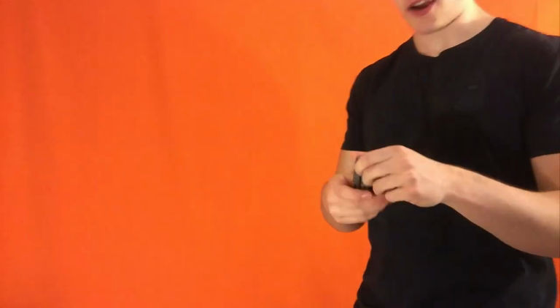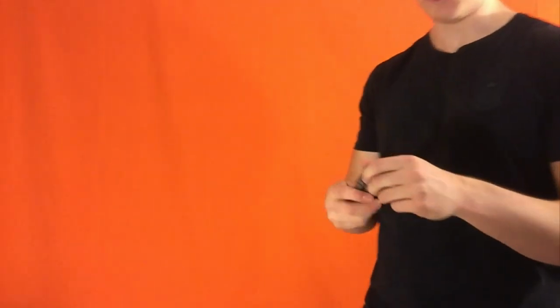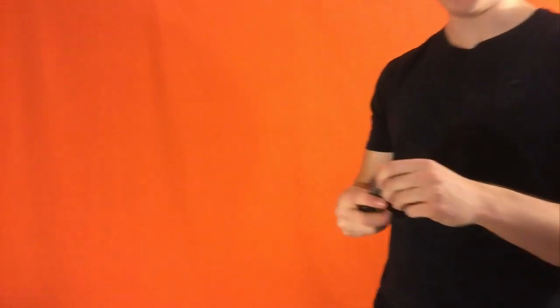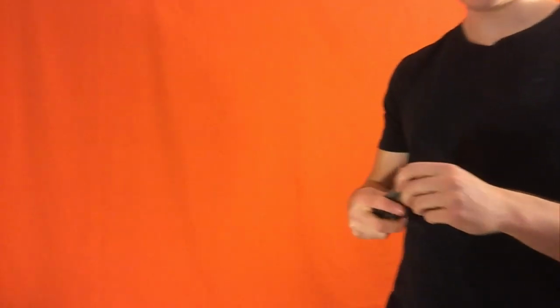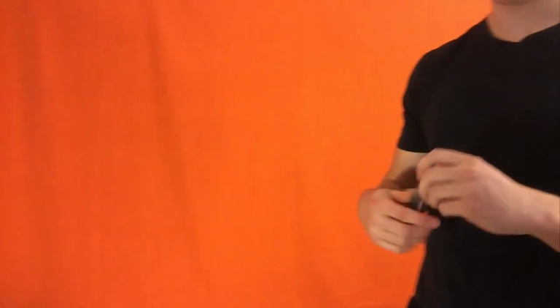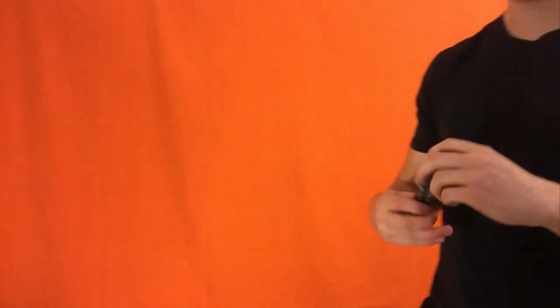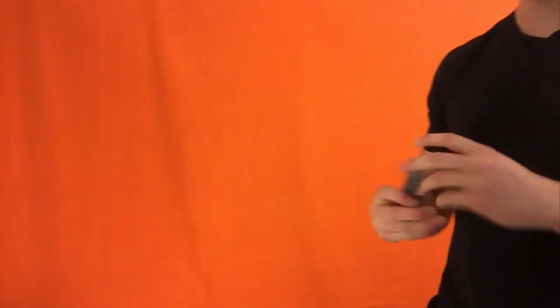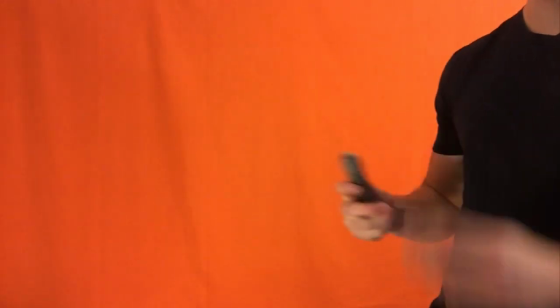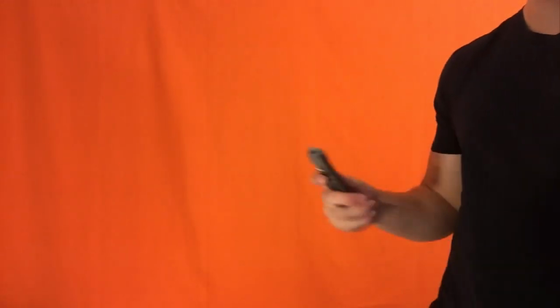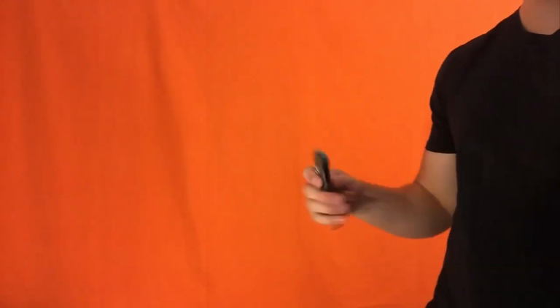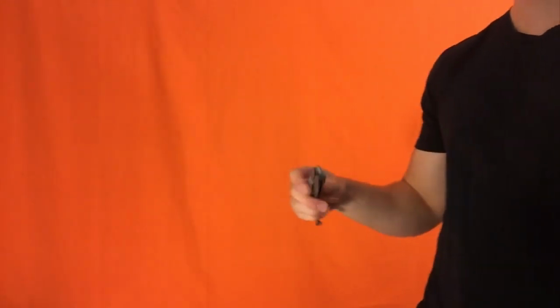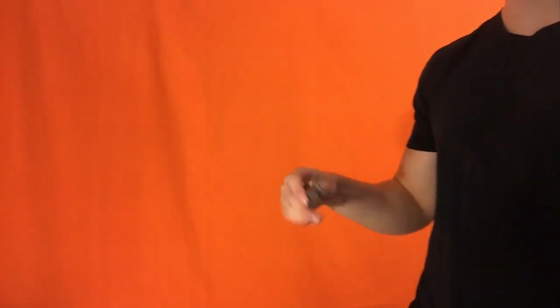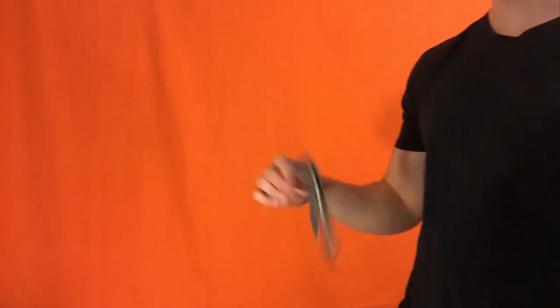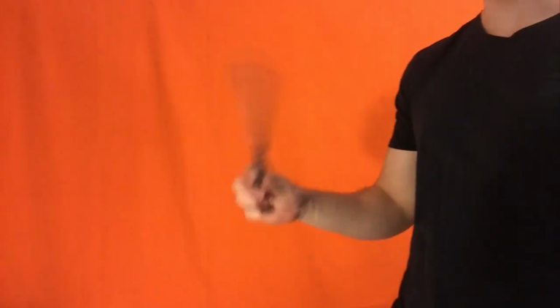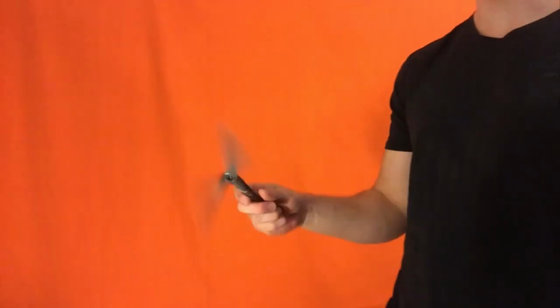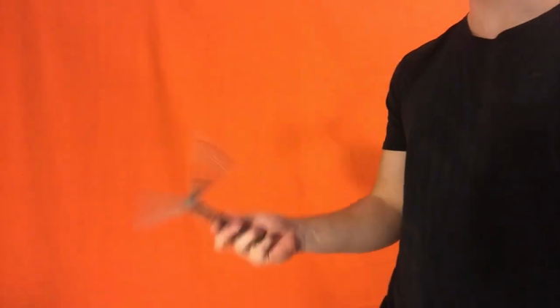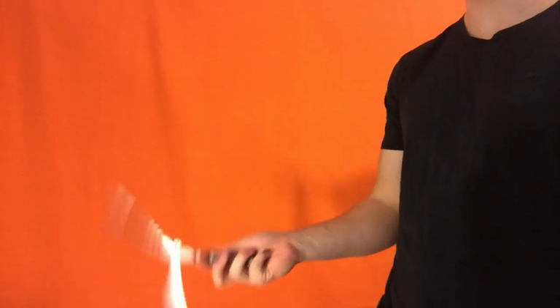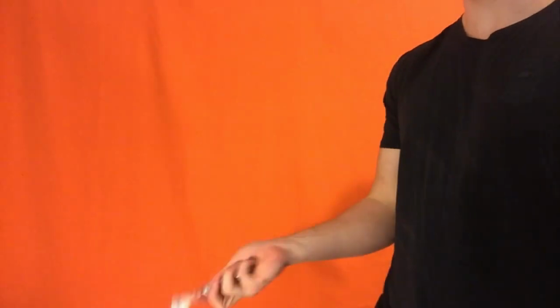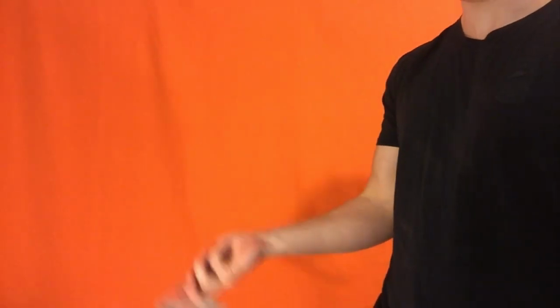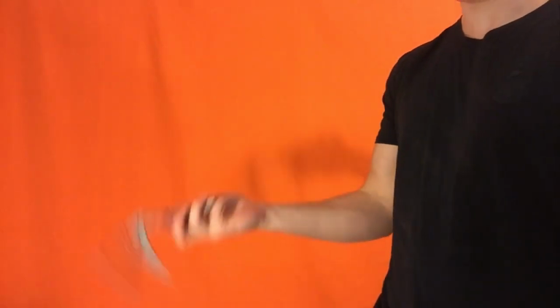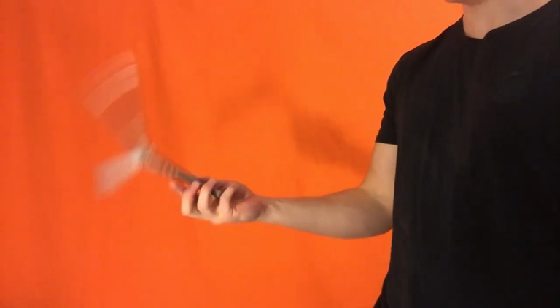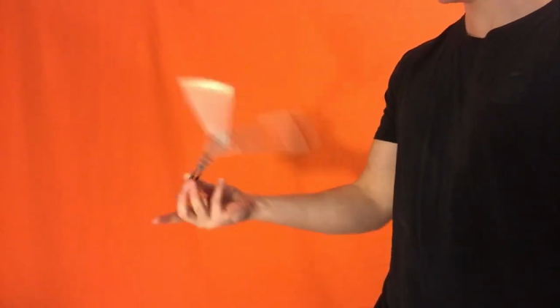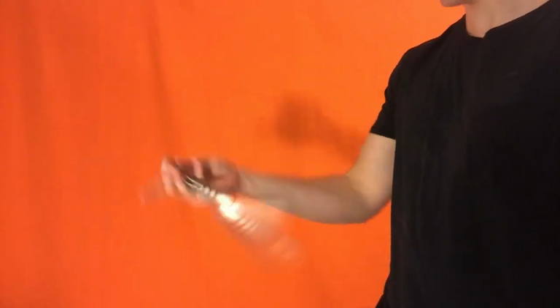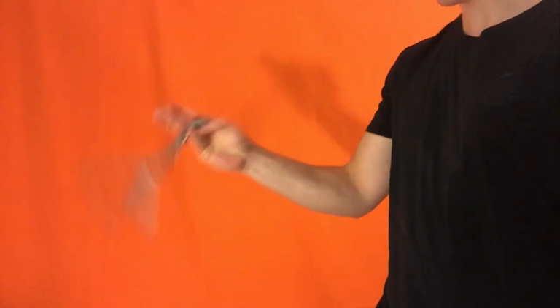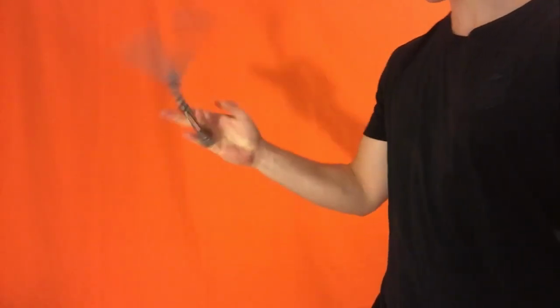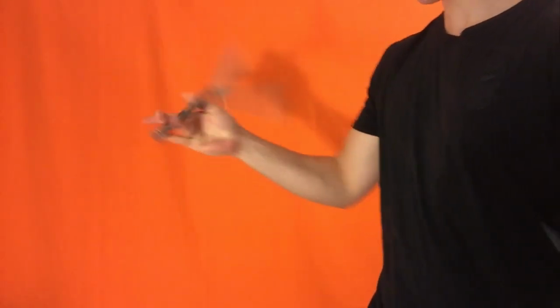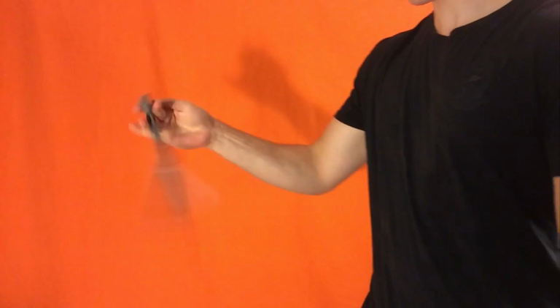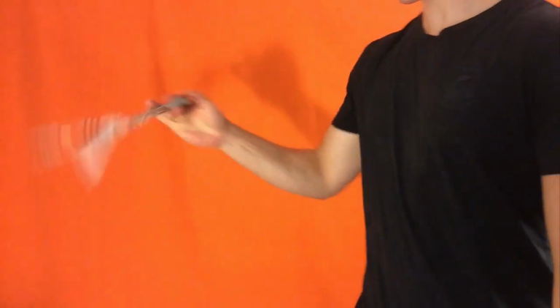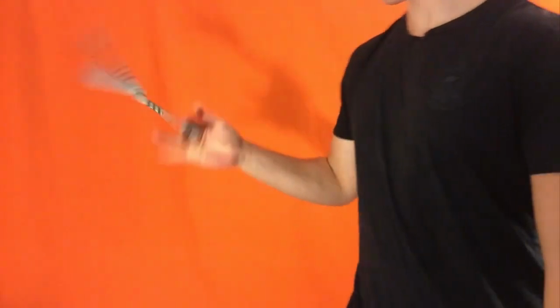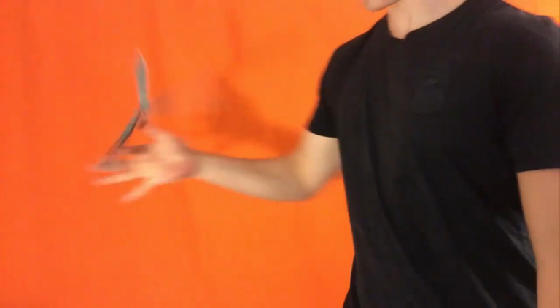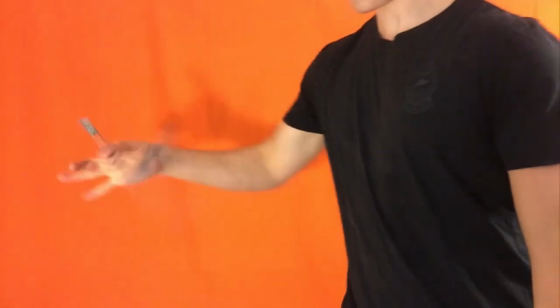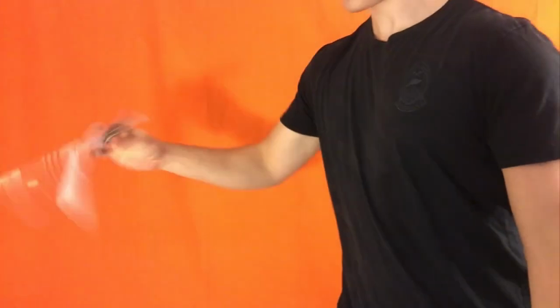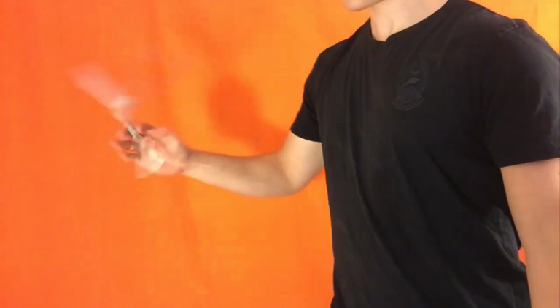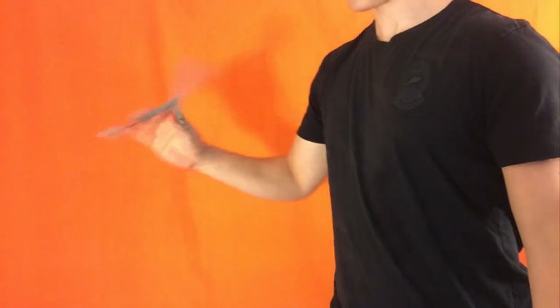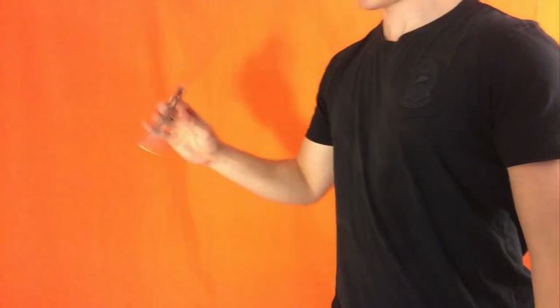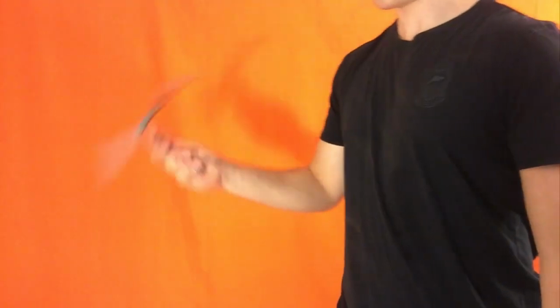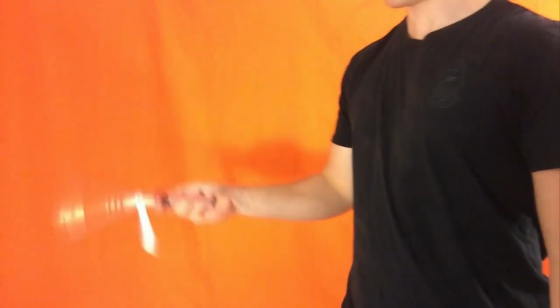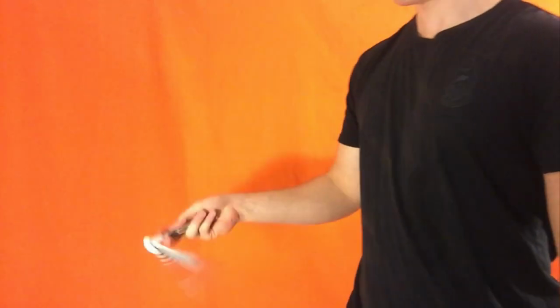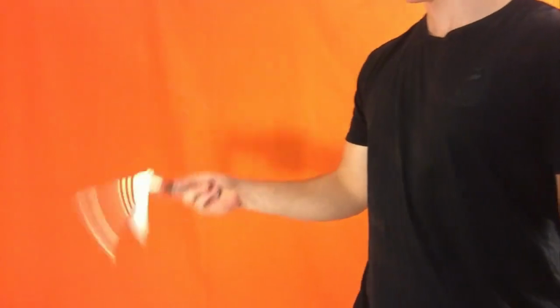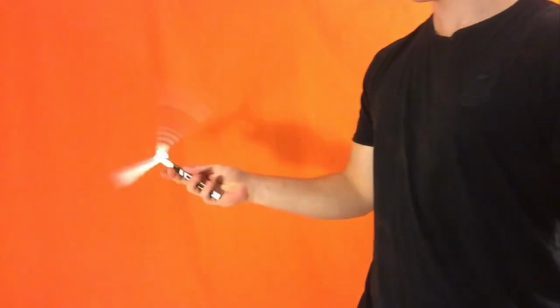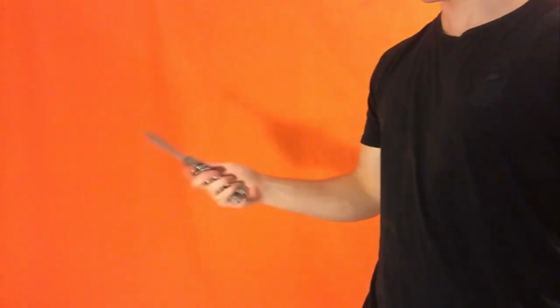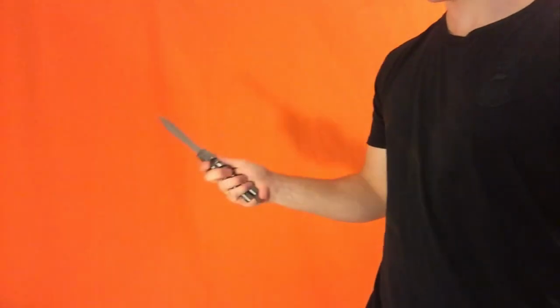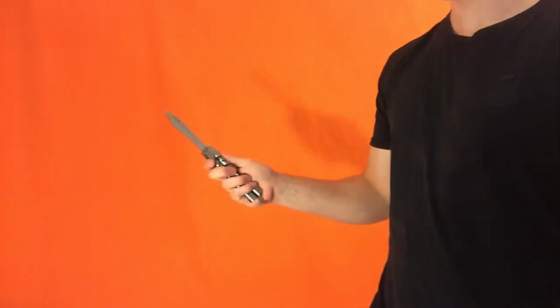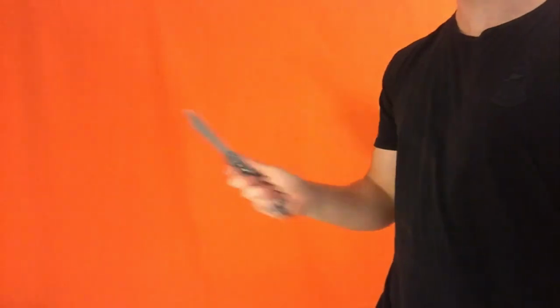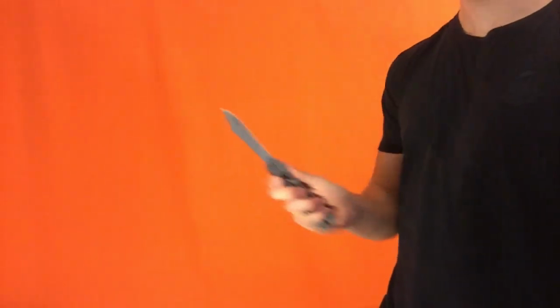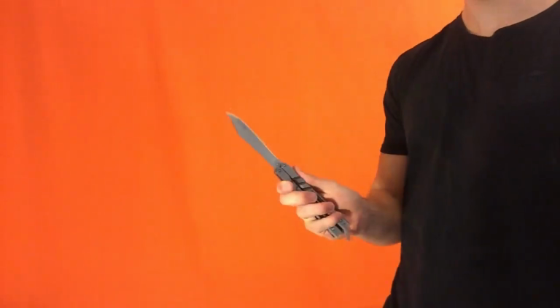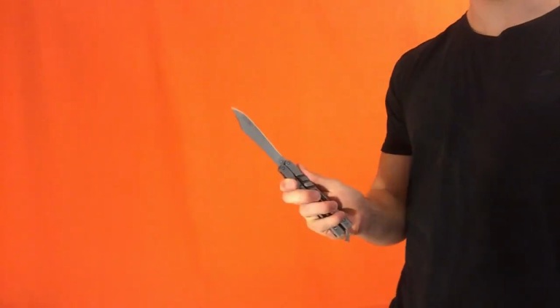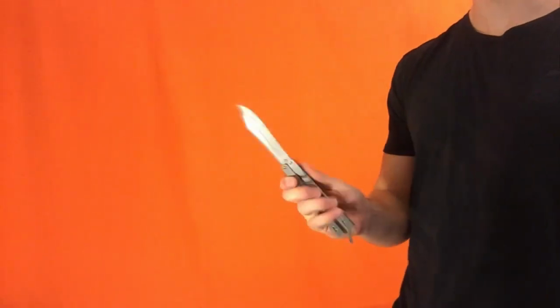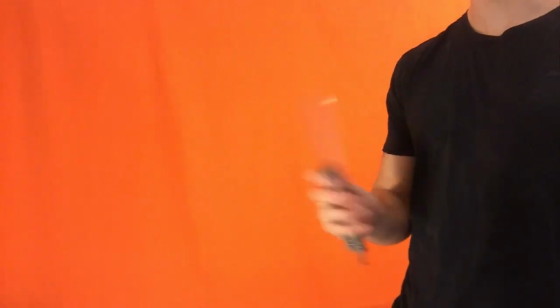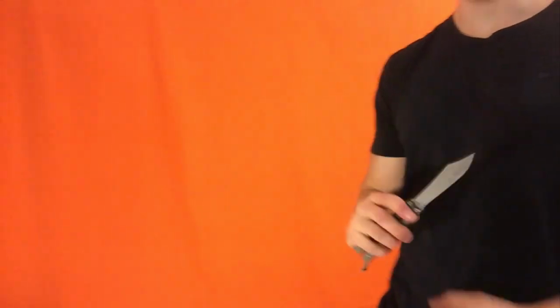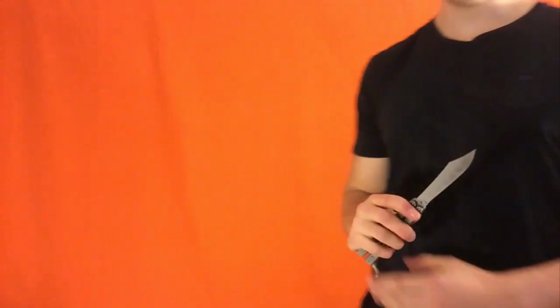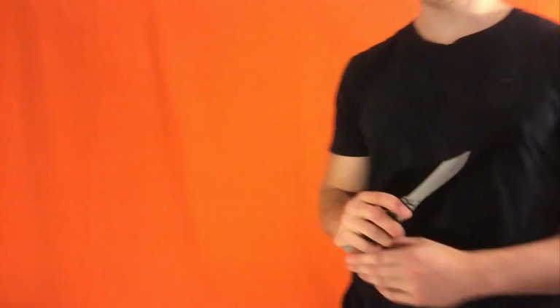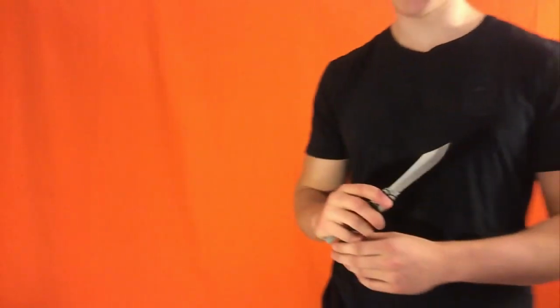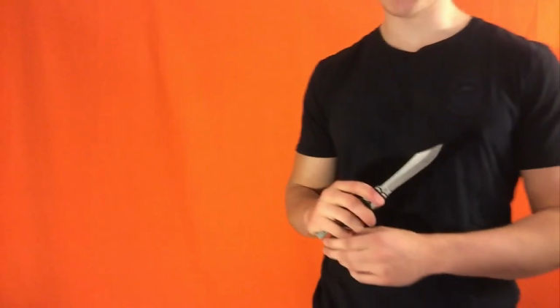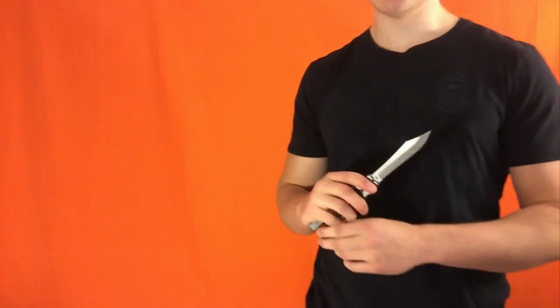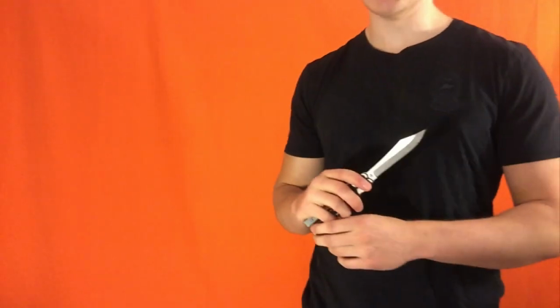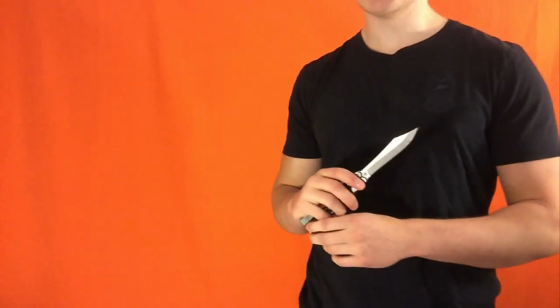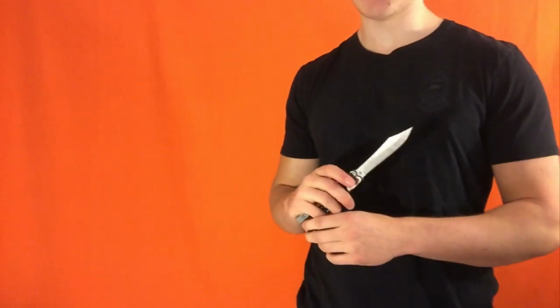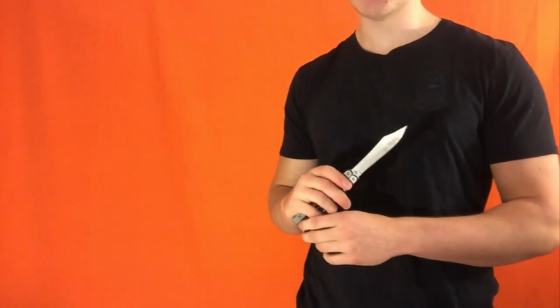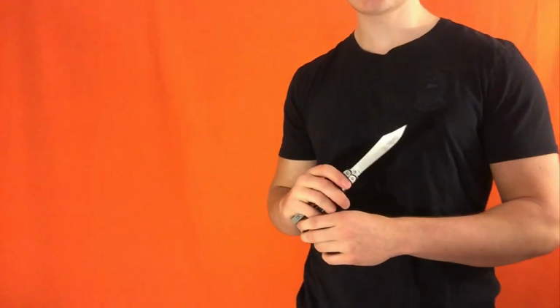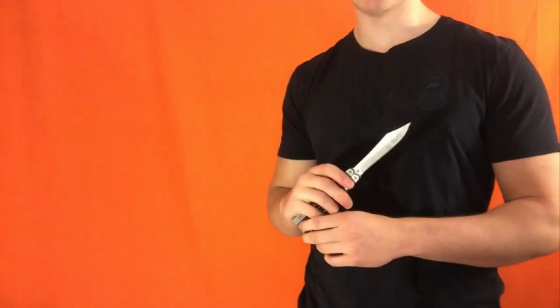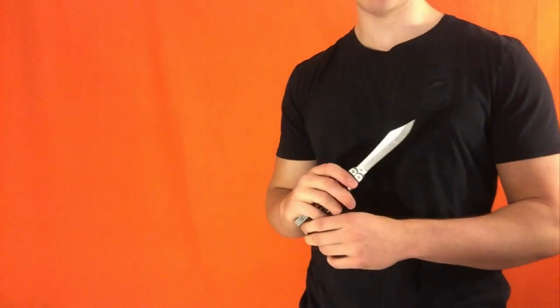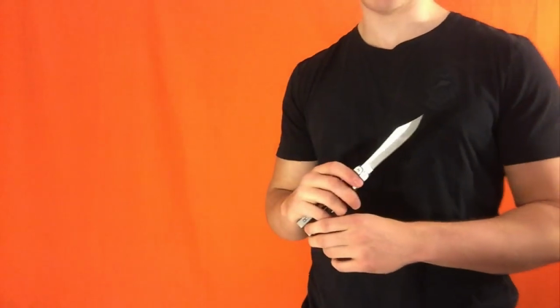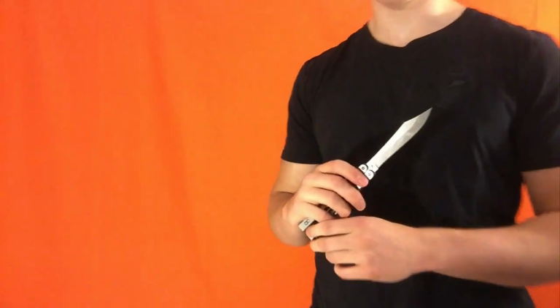We are doing the Murnax Ladder. Here it is. That's the move, and here is a slow-mo.